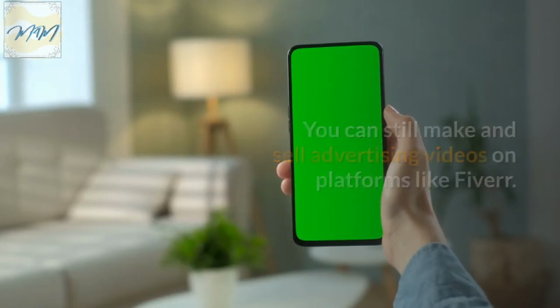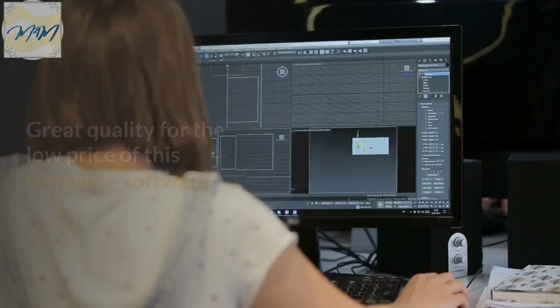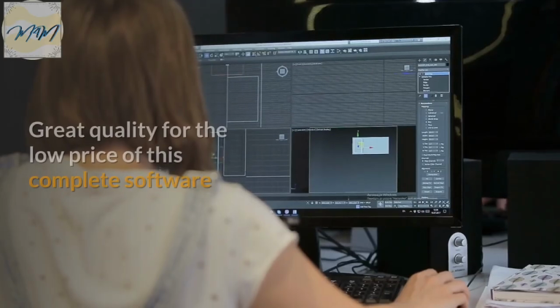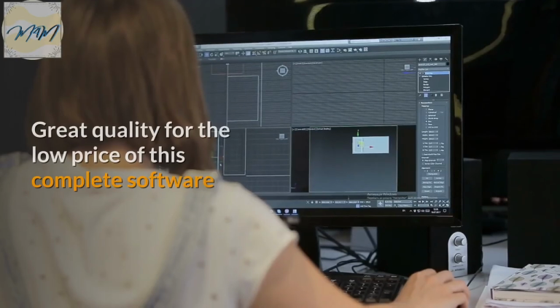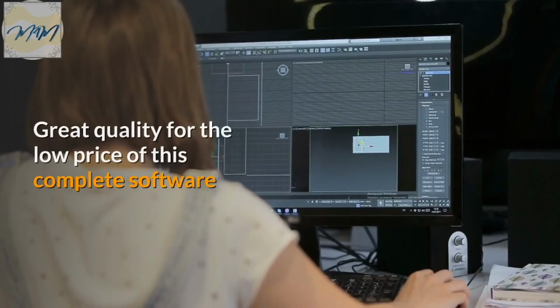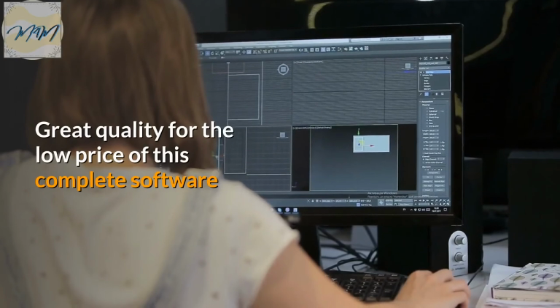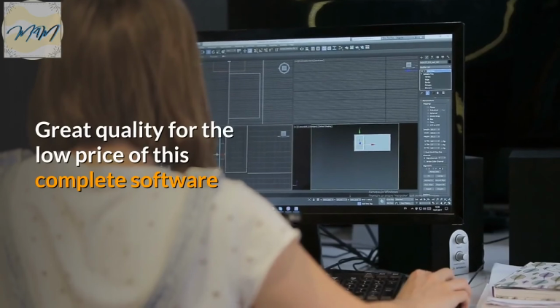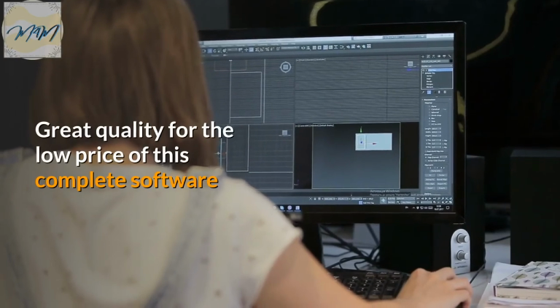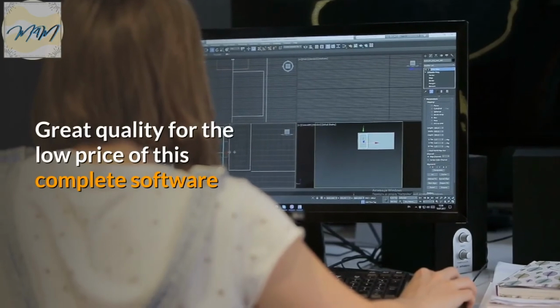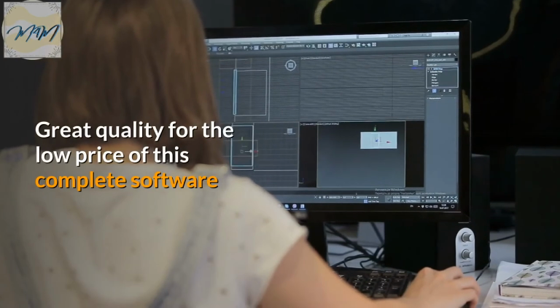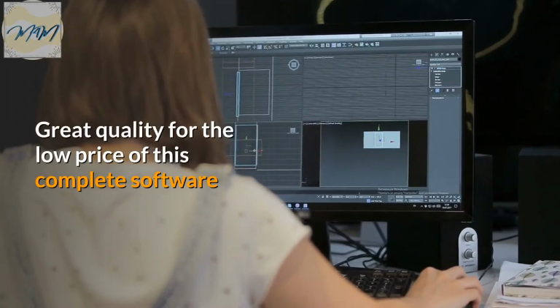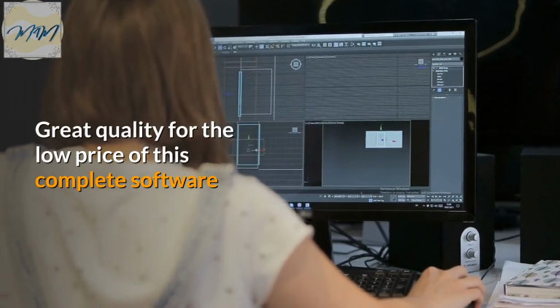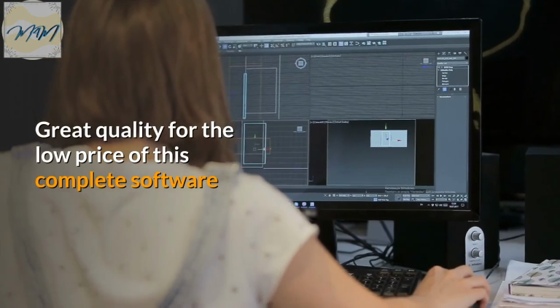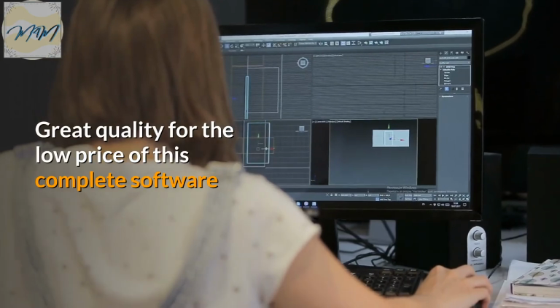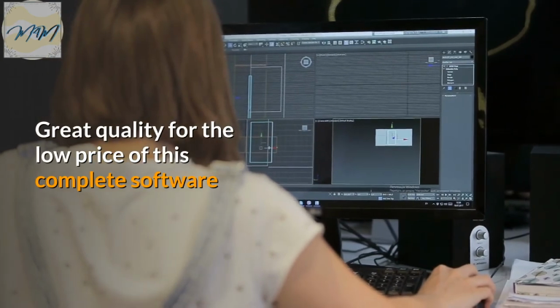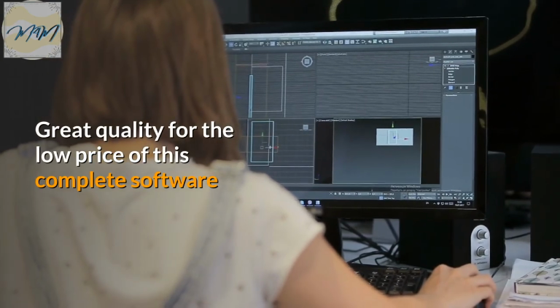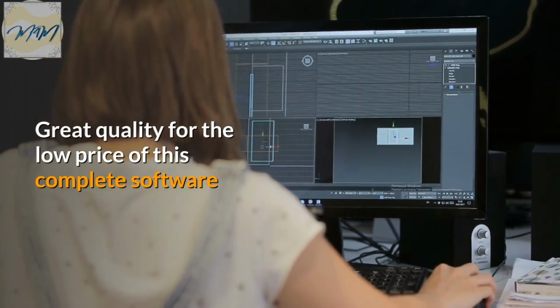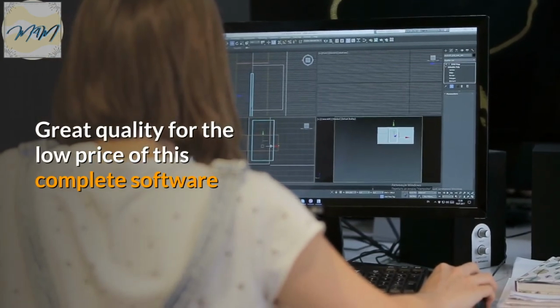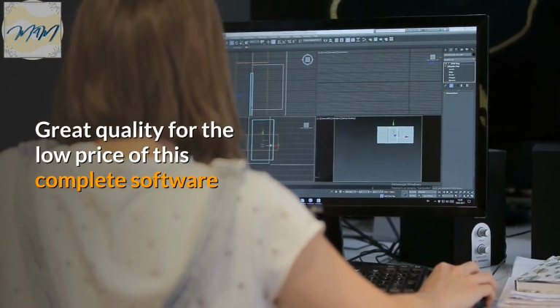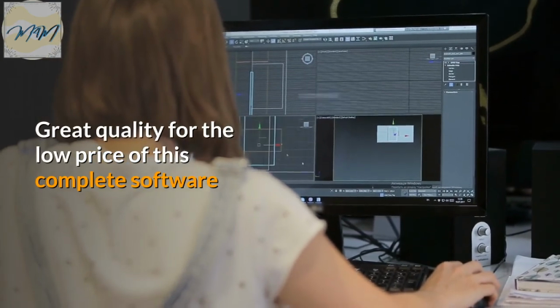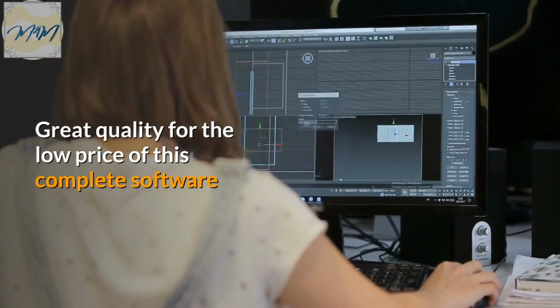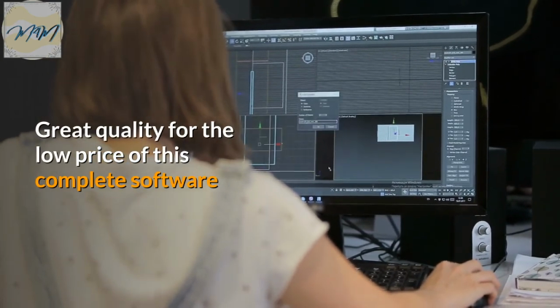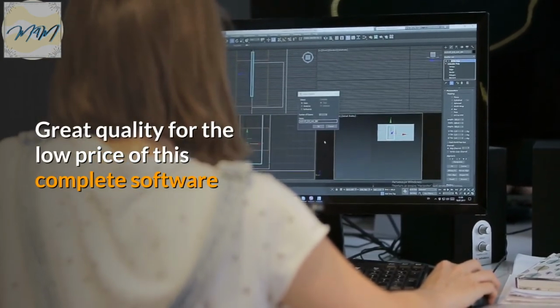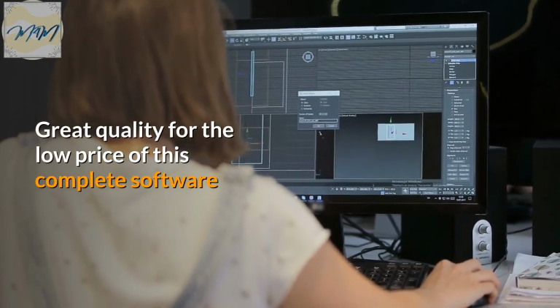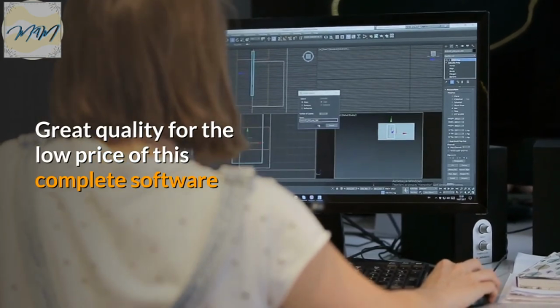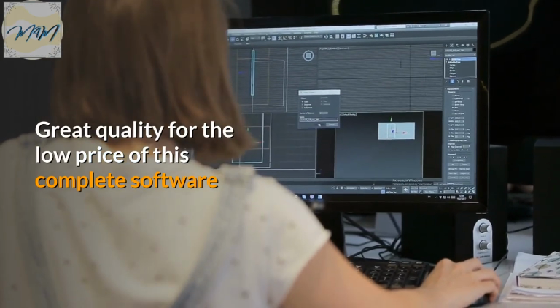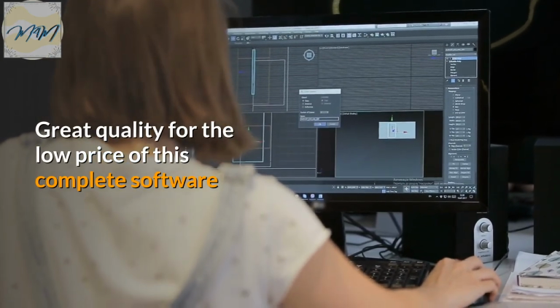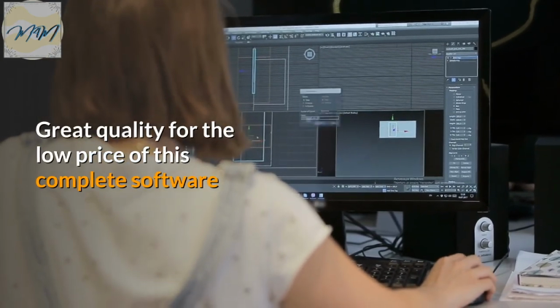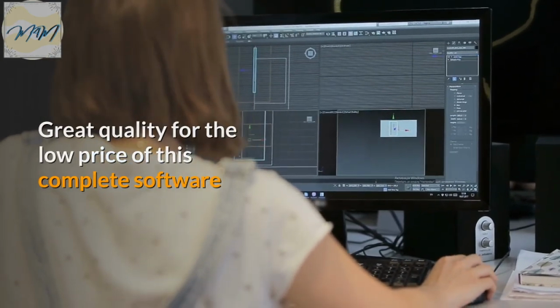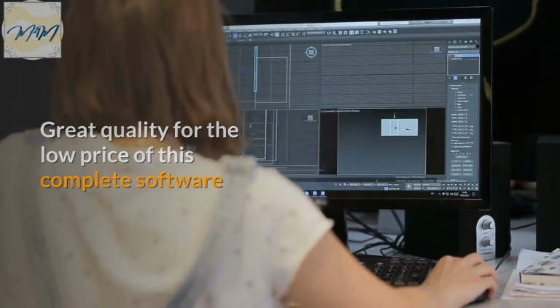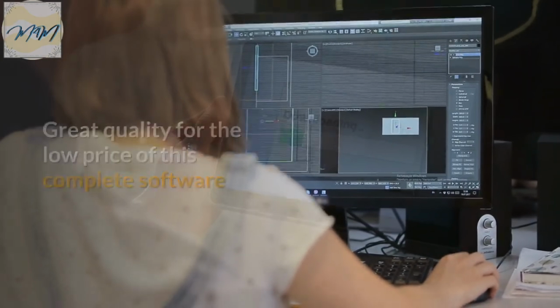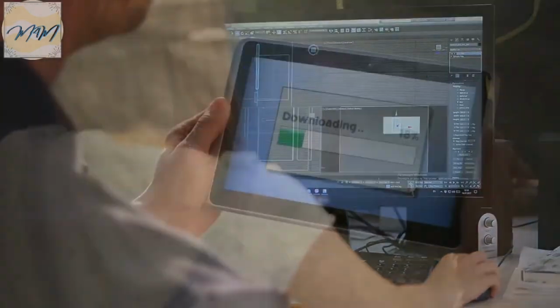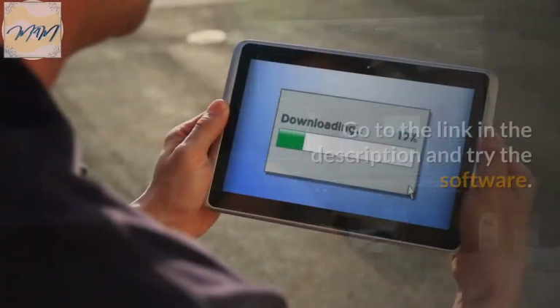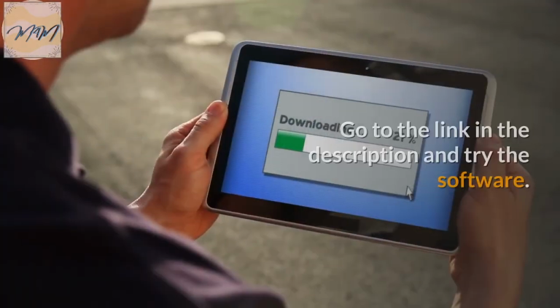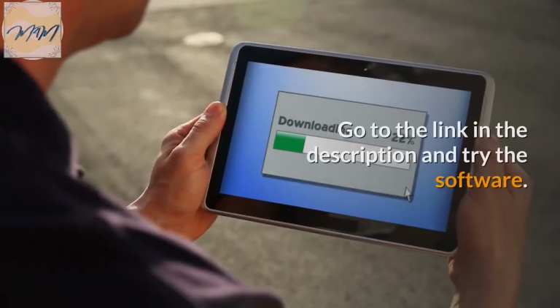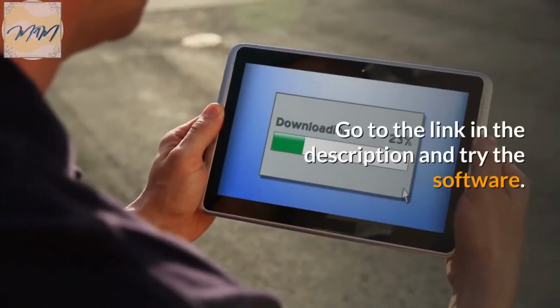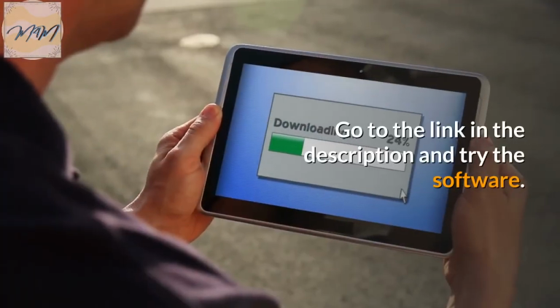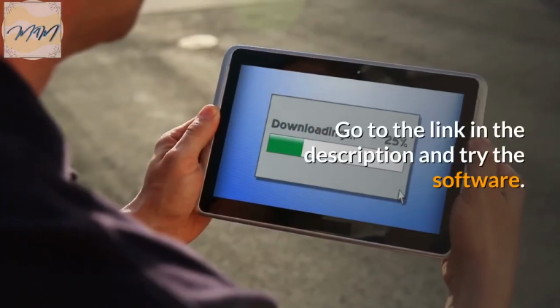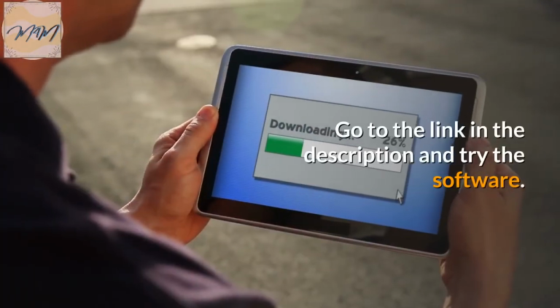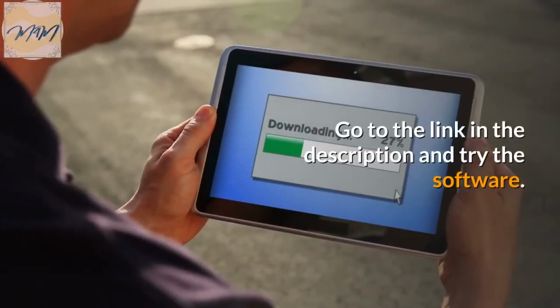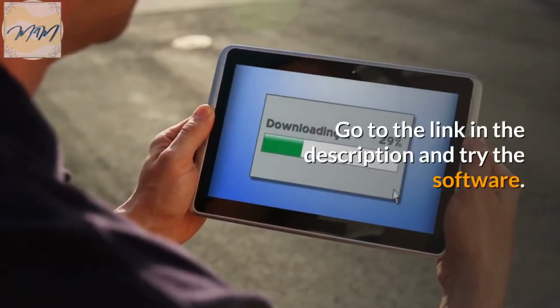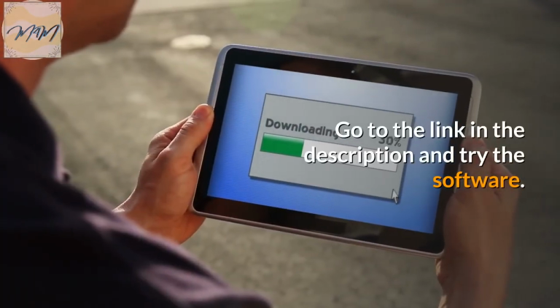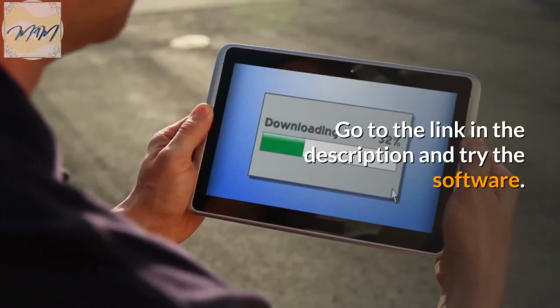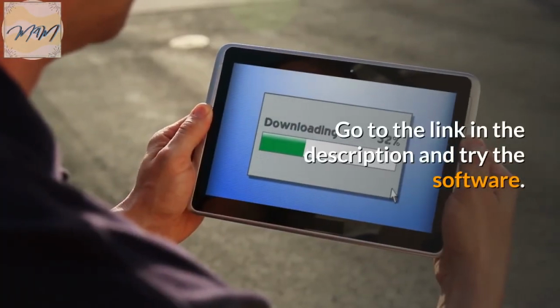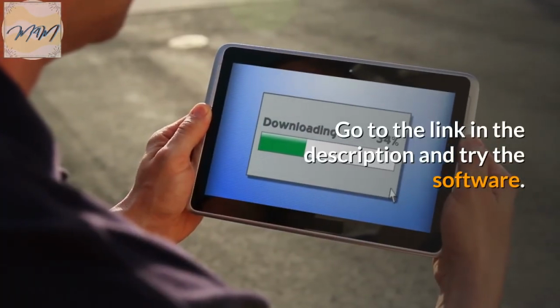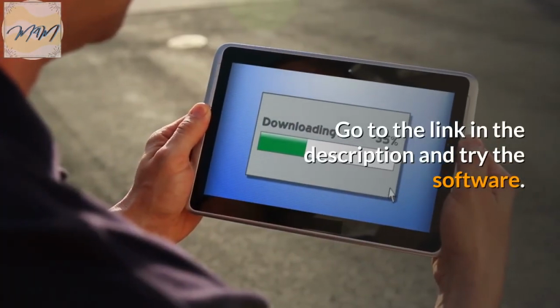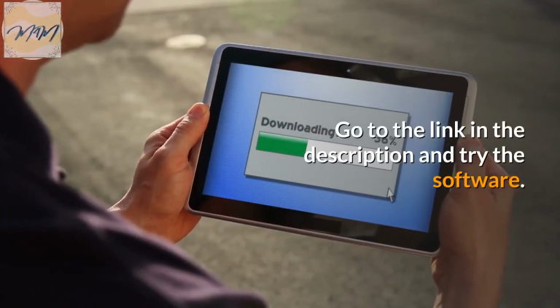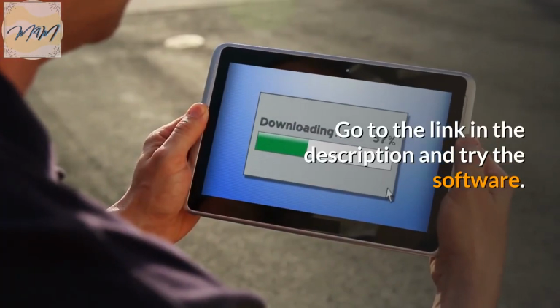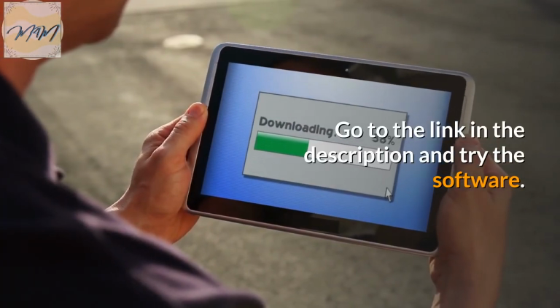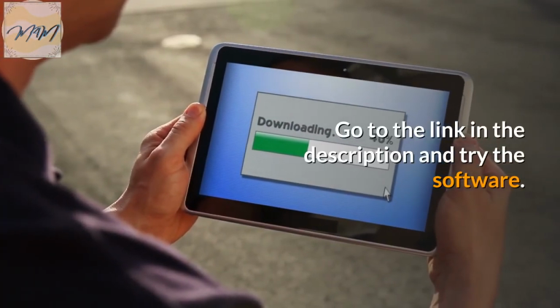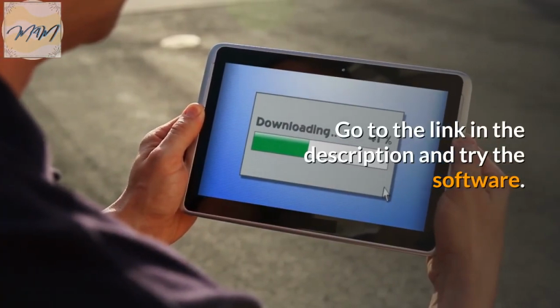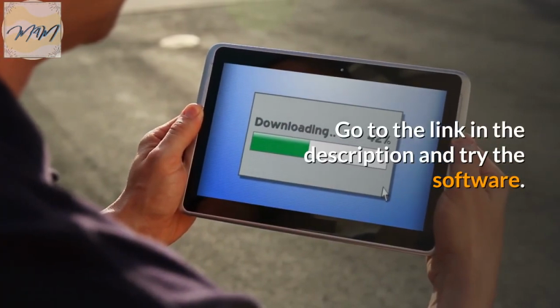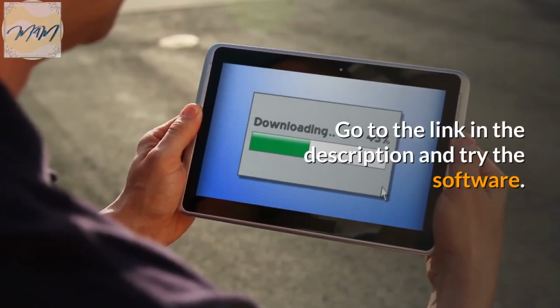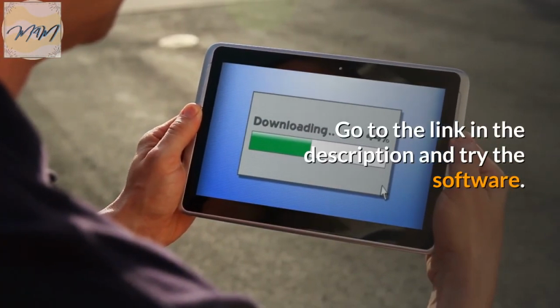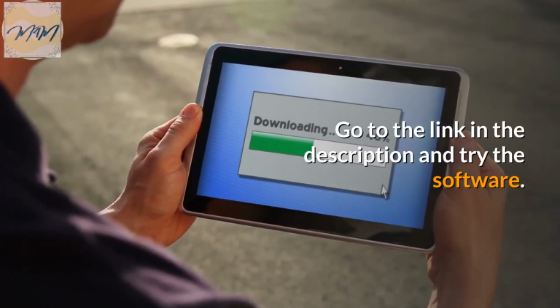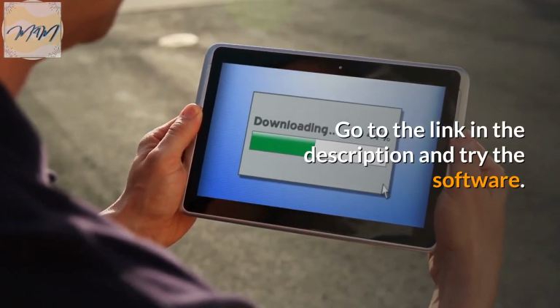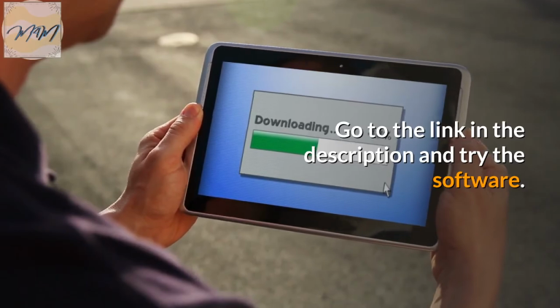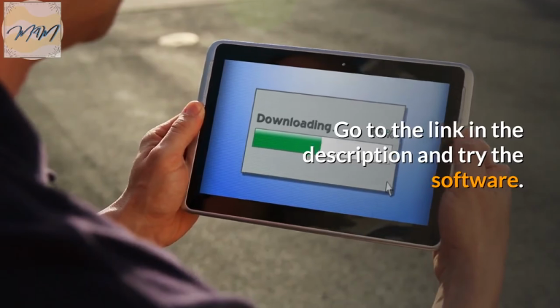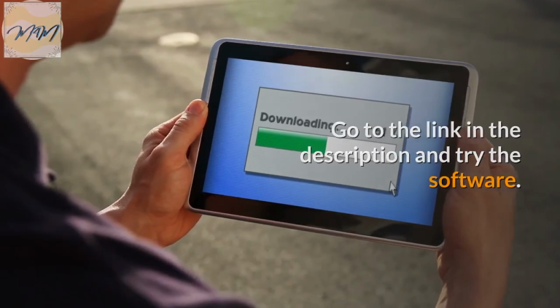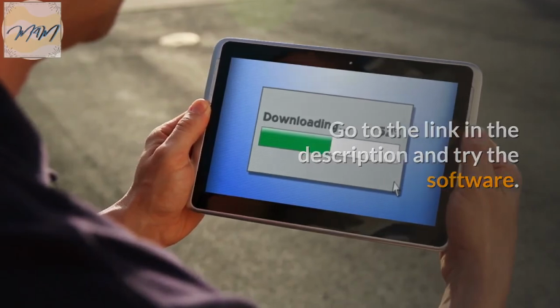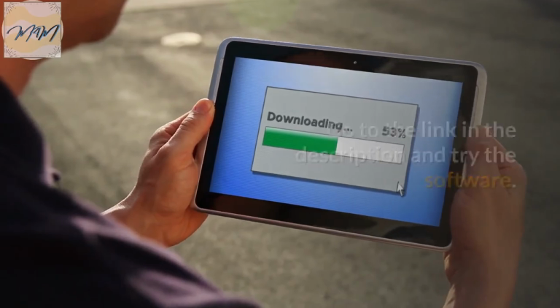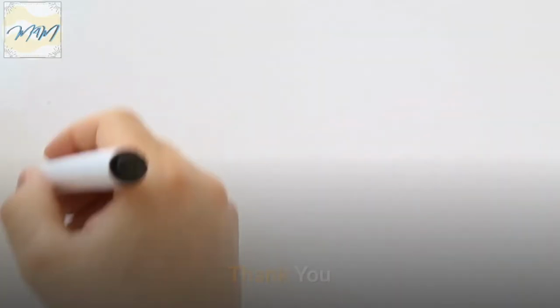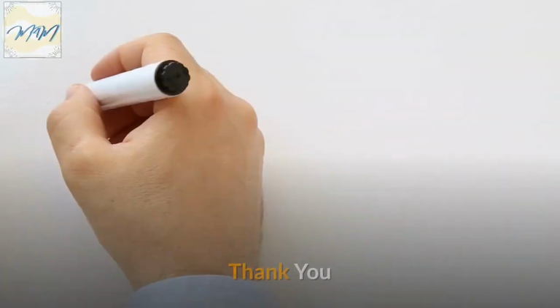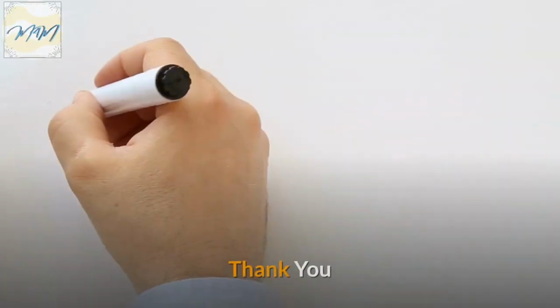Great quality for the low price of this complete software. Go to the link in the description and try the software. Thank you.